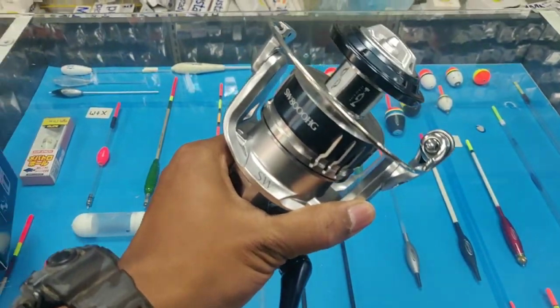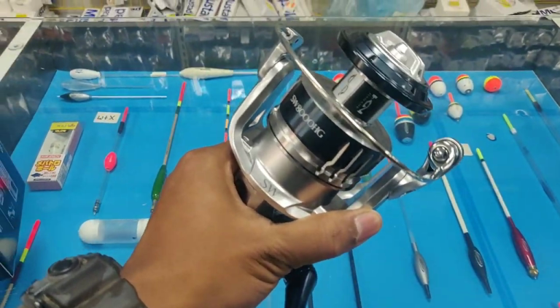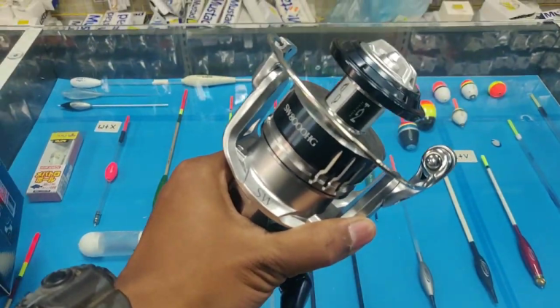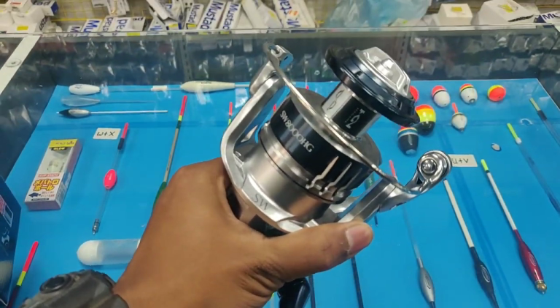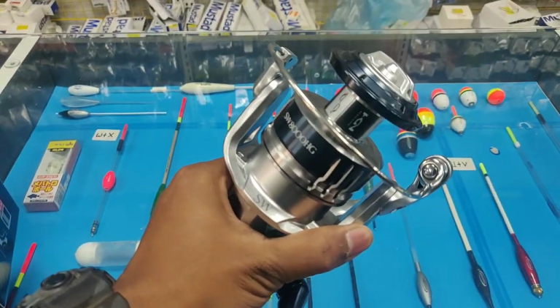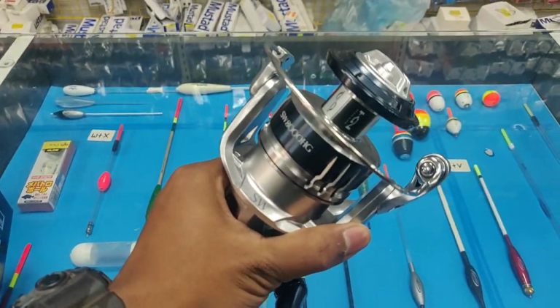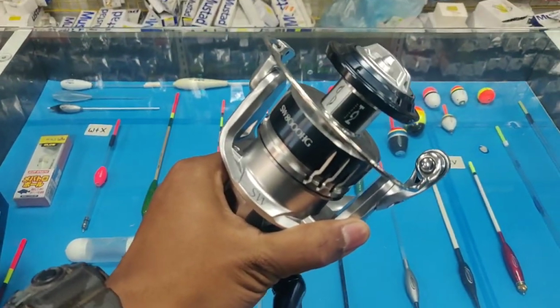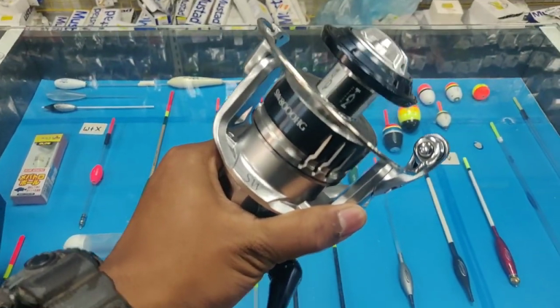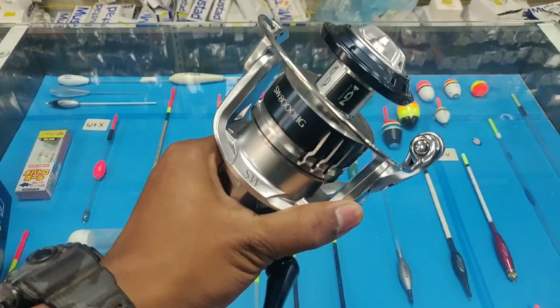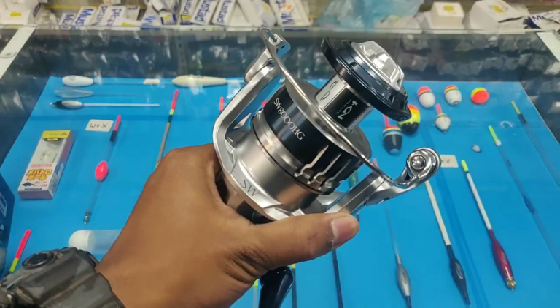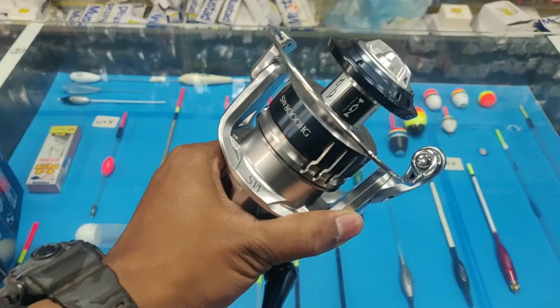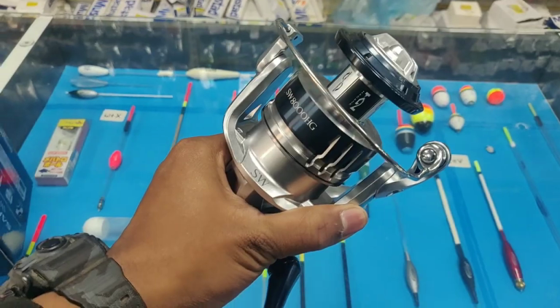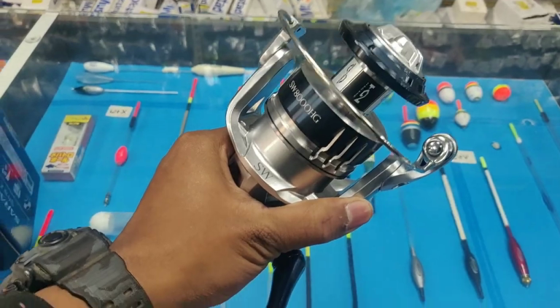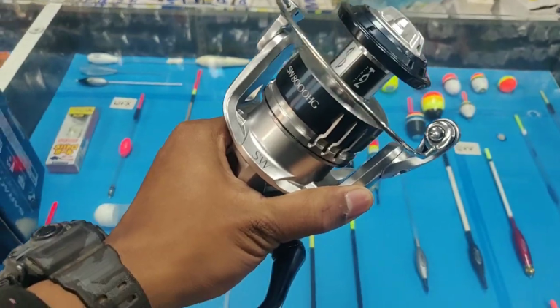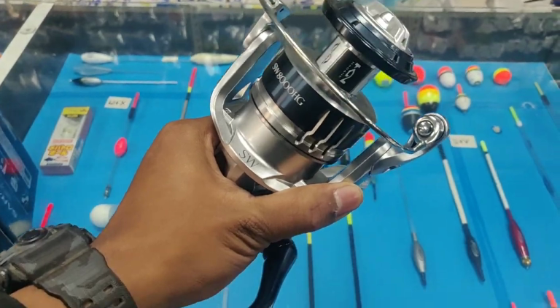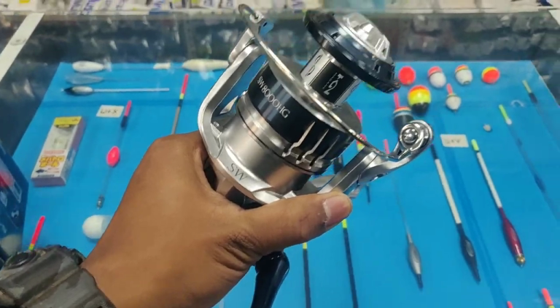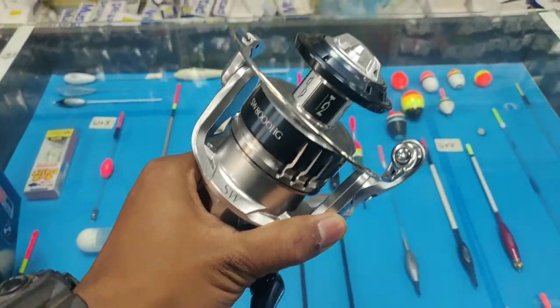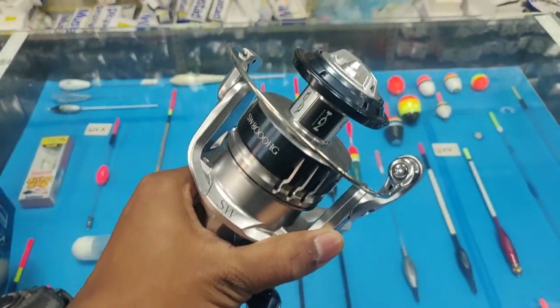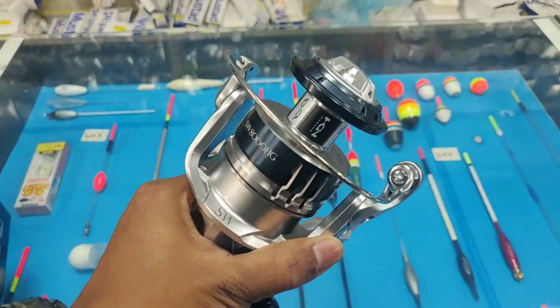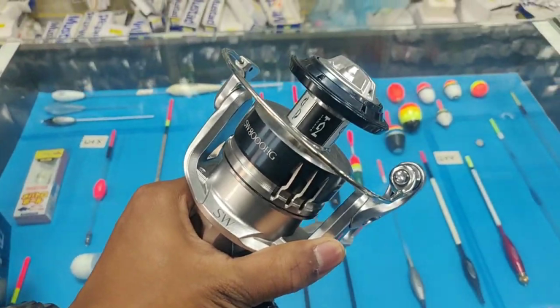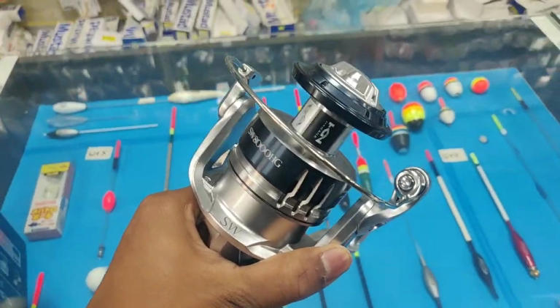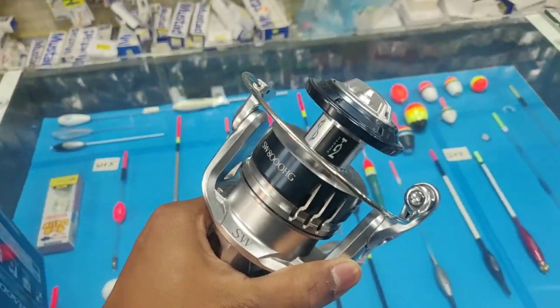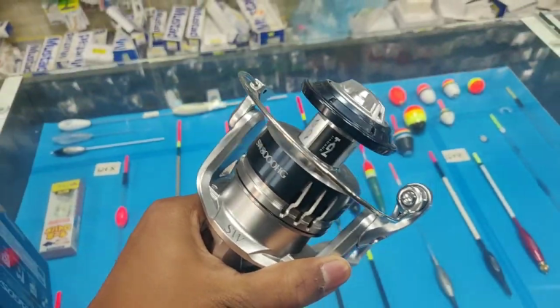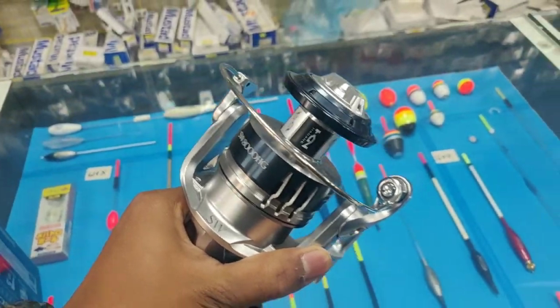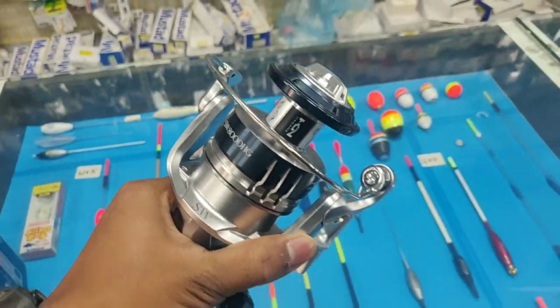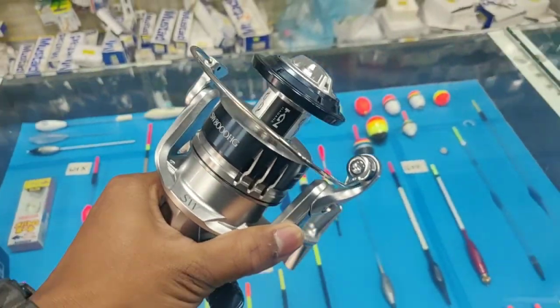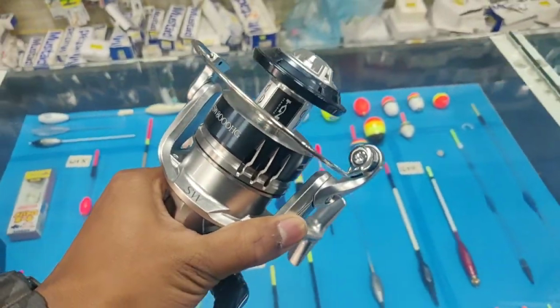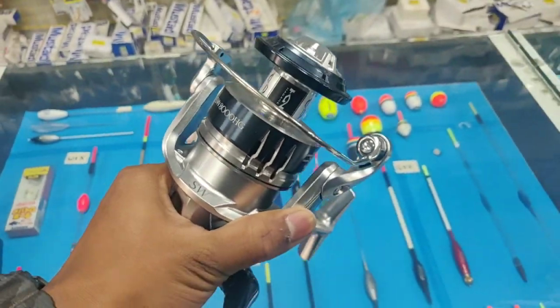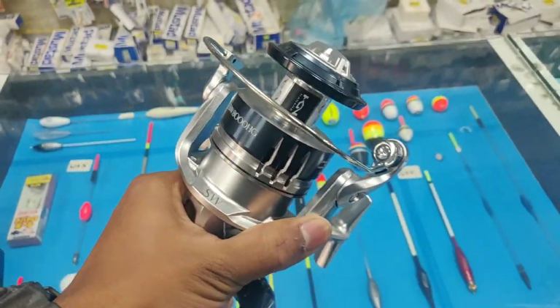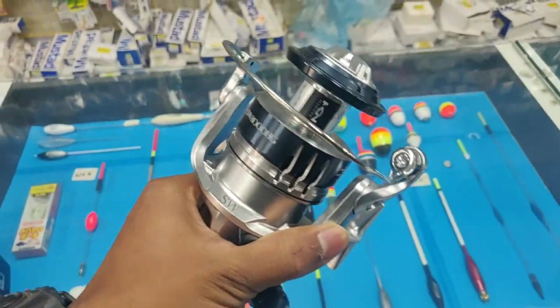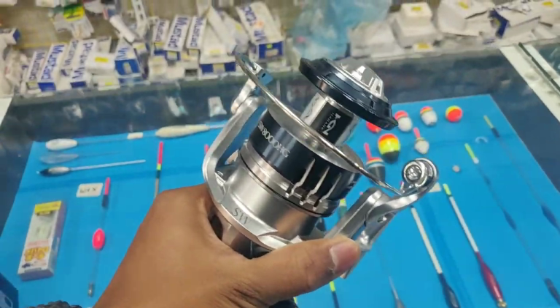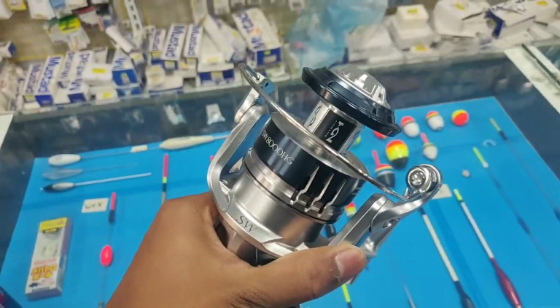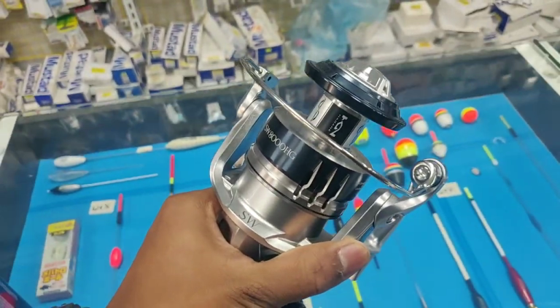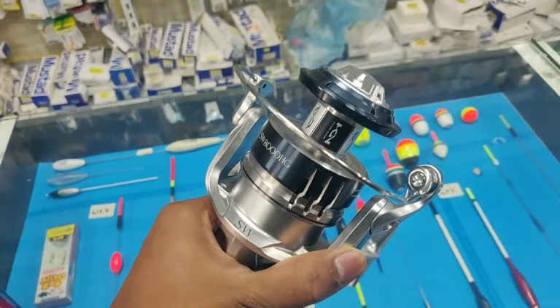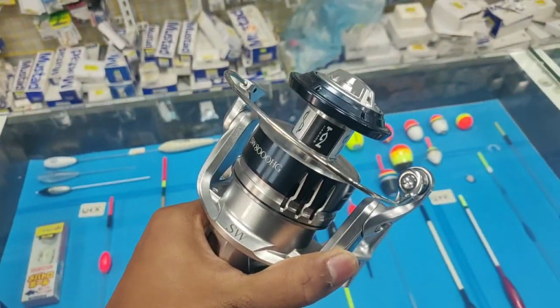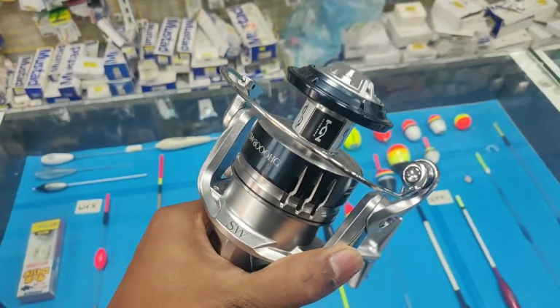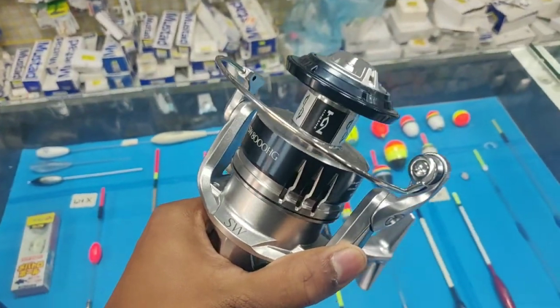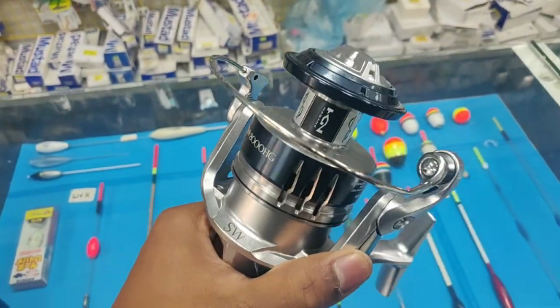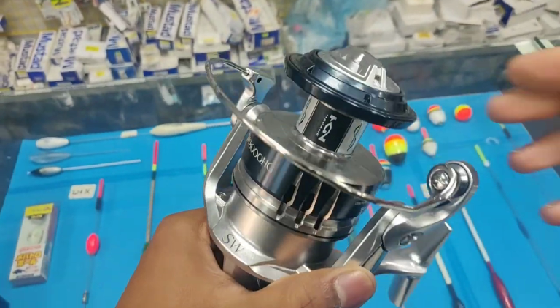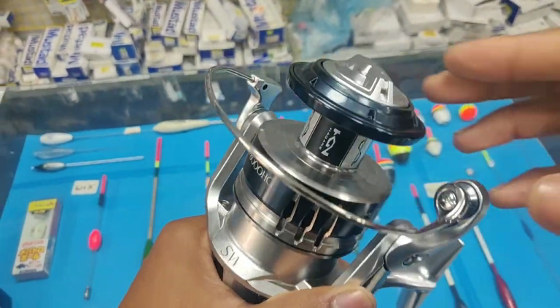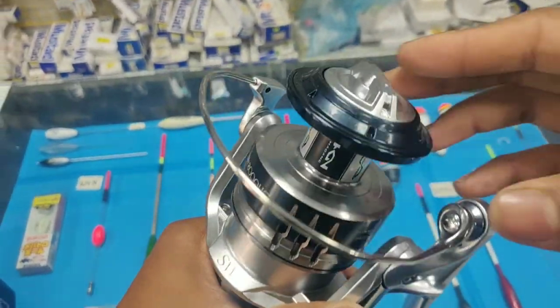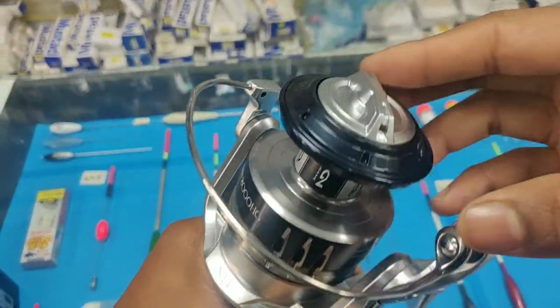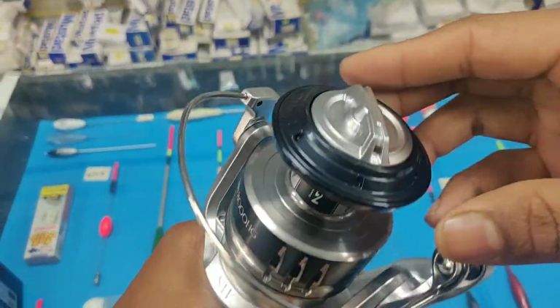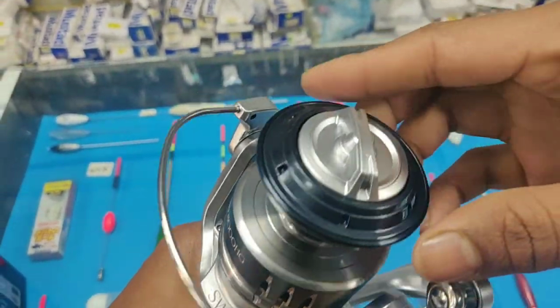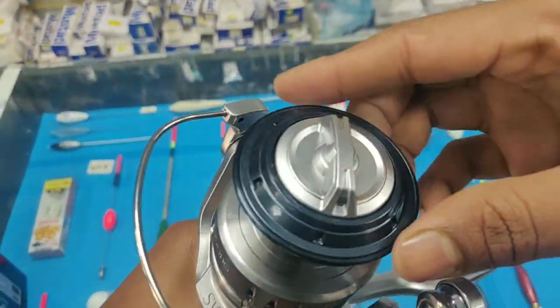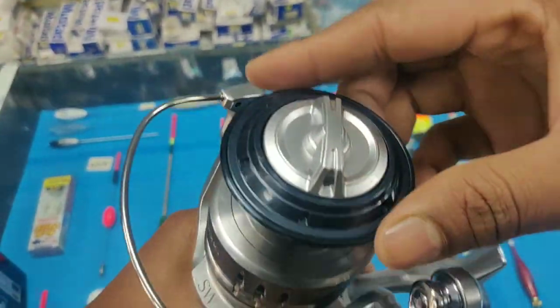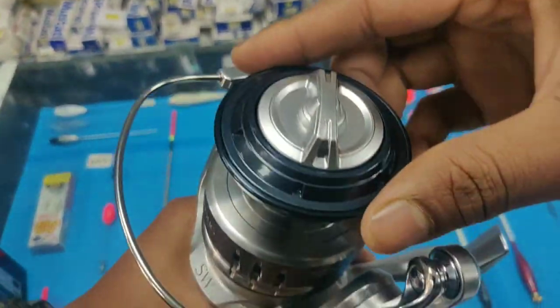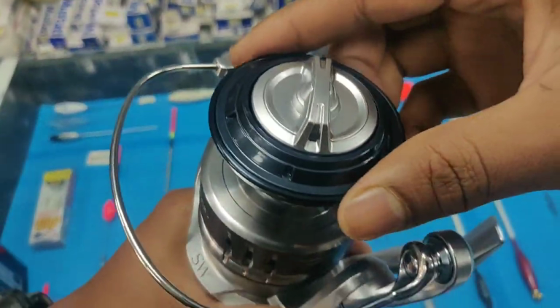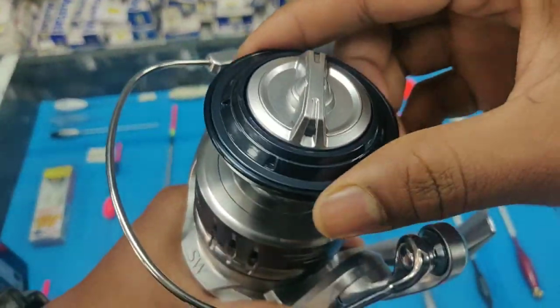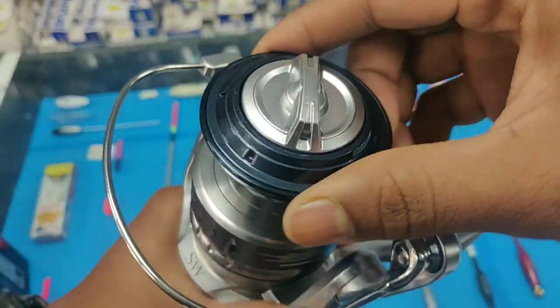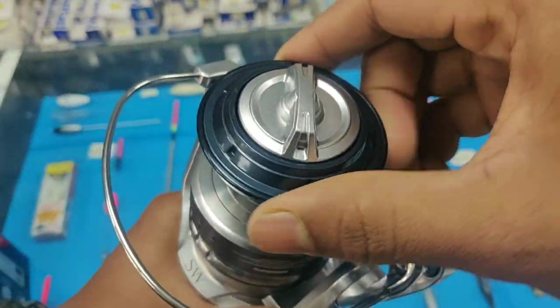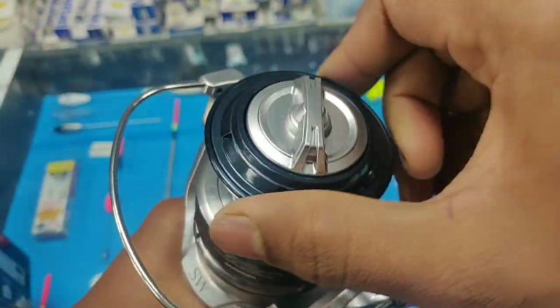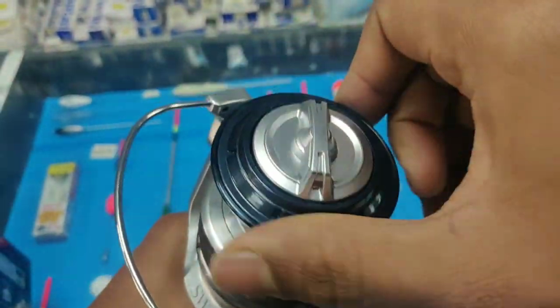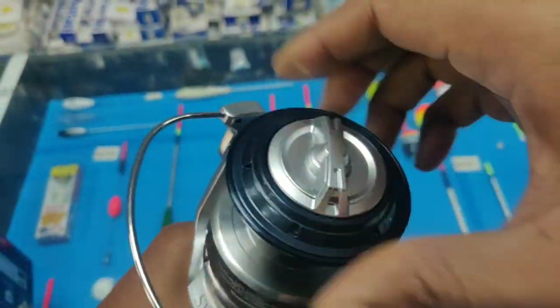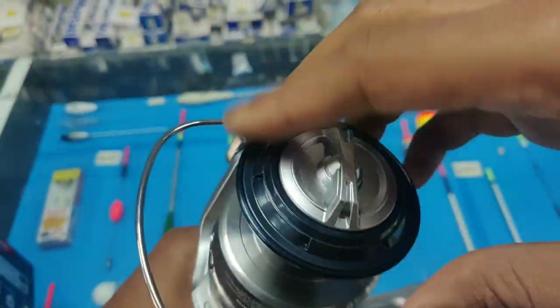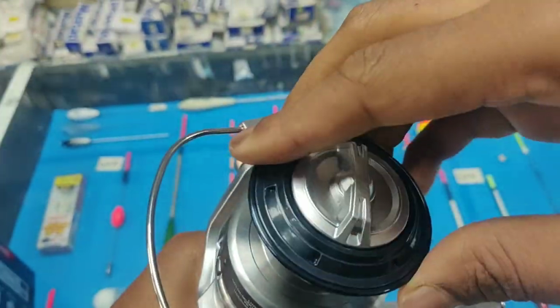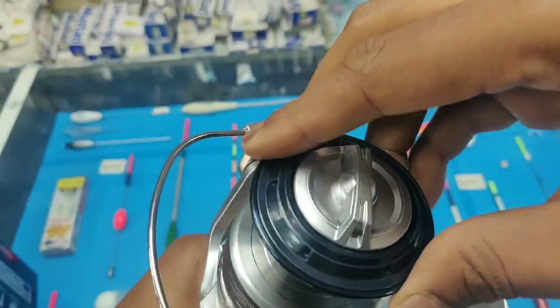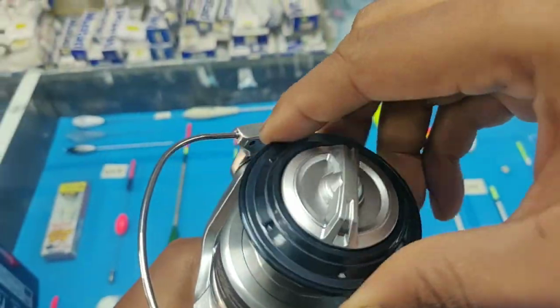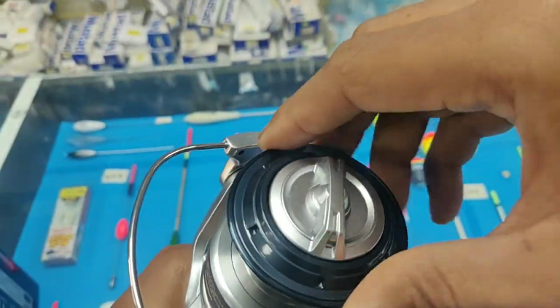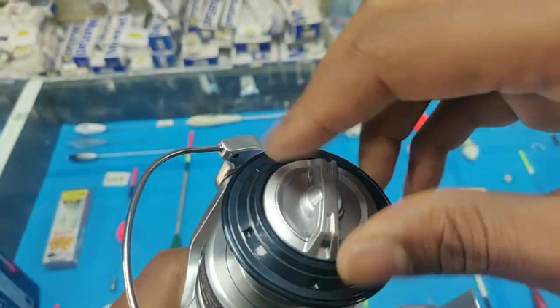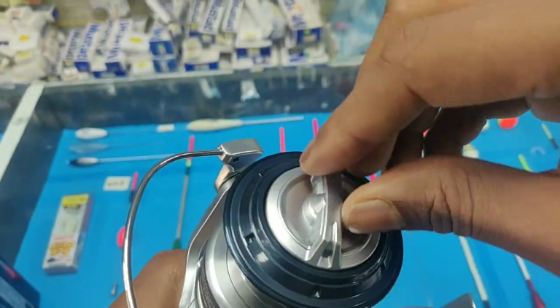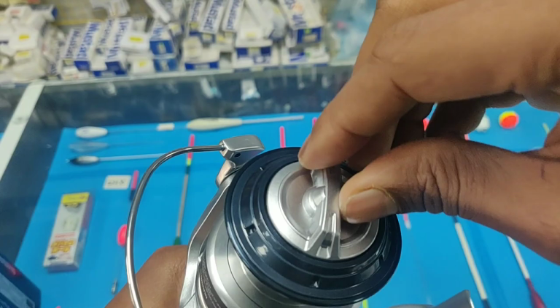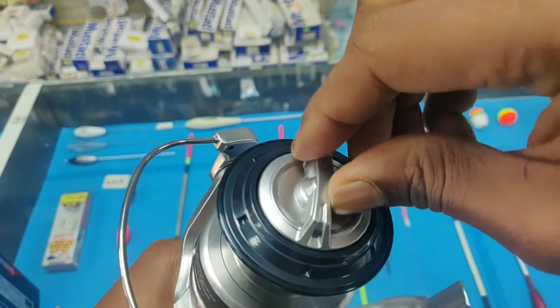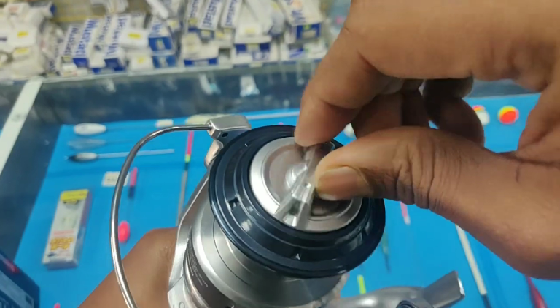This reel can accommodate 50 lb Power Pro line of 265 meters, or you can use 40 lb Power Pro of nearly 340 meters, which is really good. Those are the technical specifications and new improvements of the new Saragossa 2020 reel.